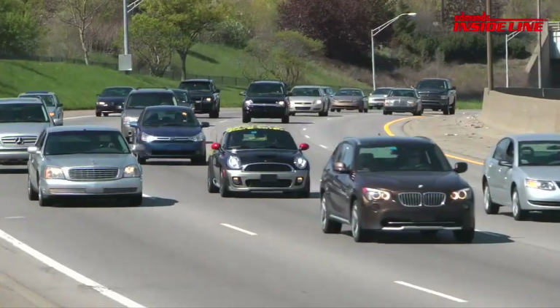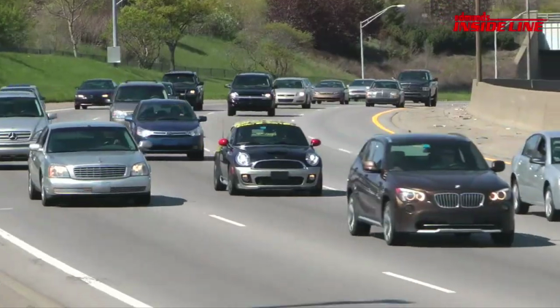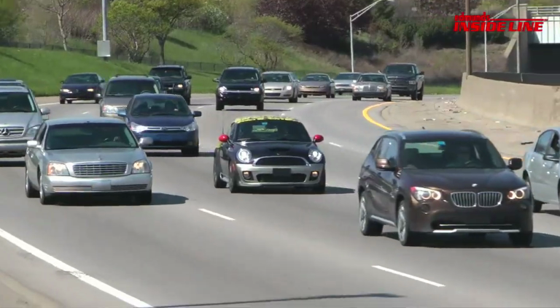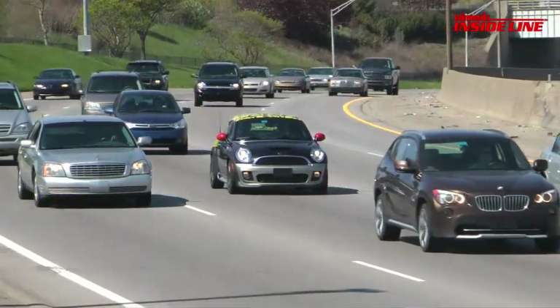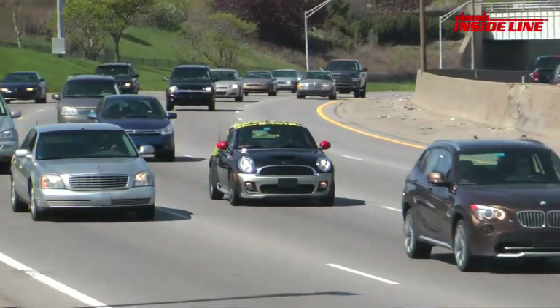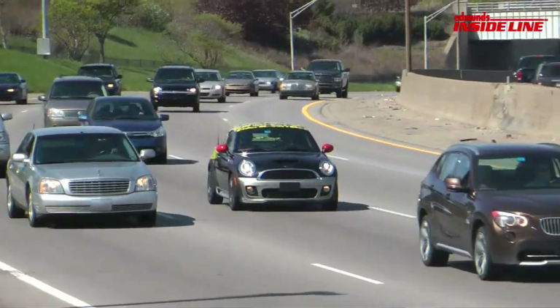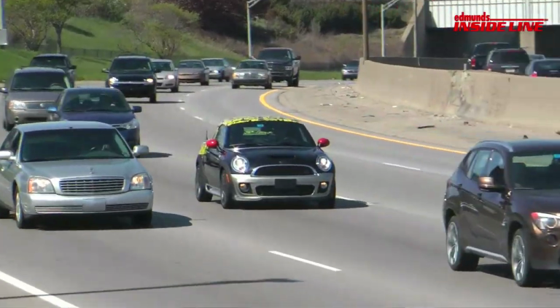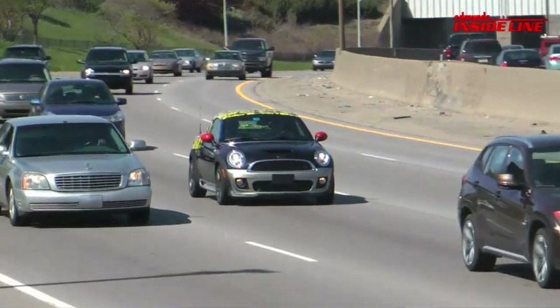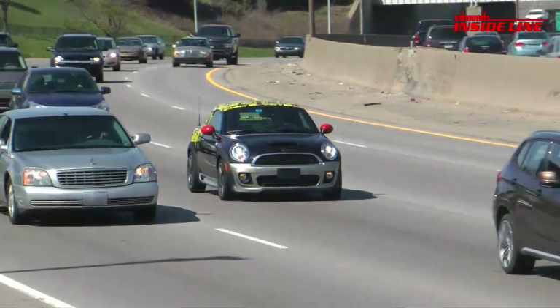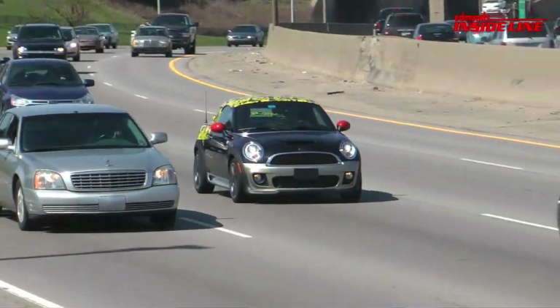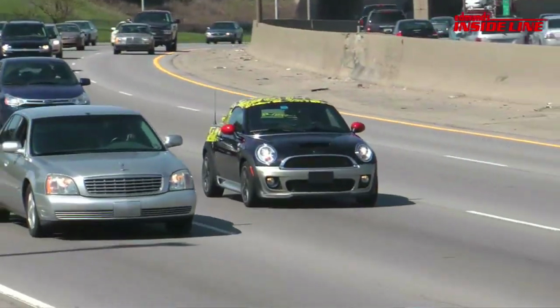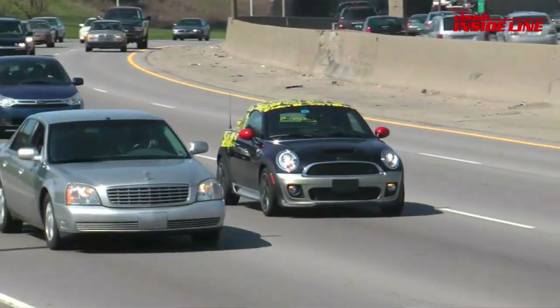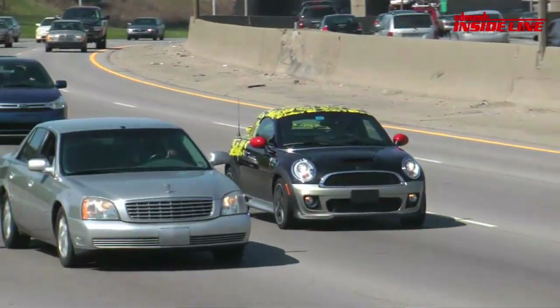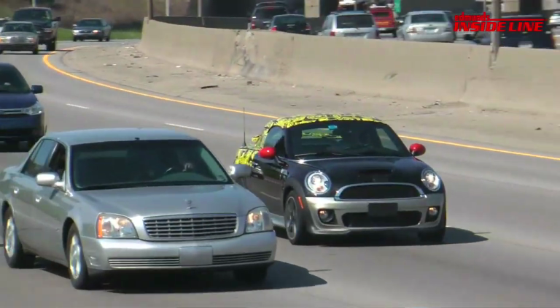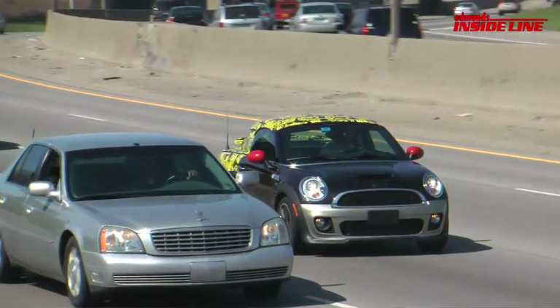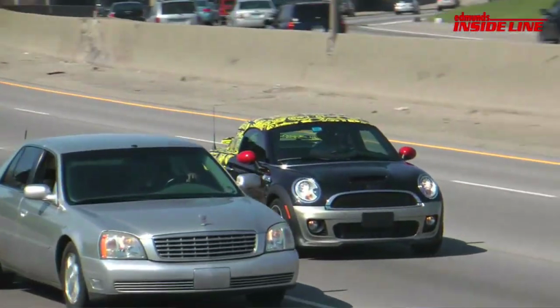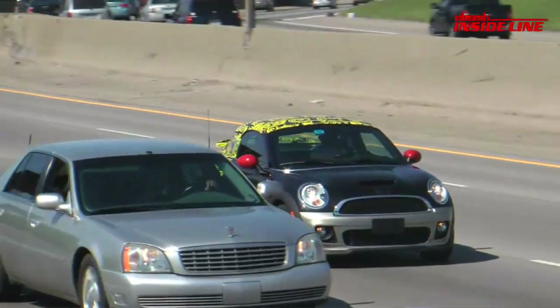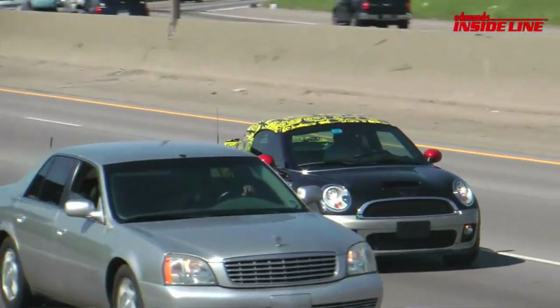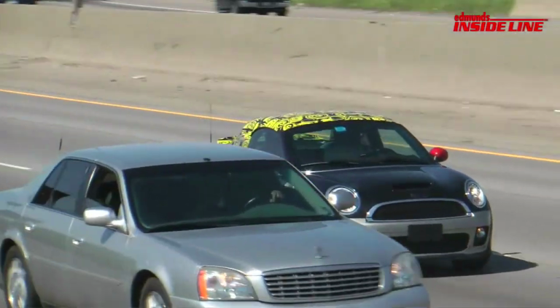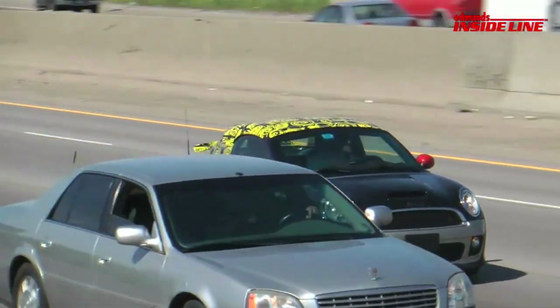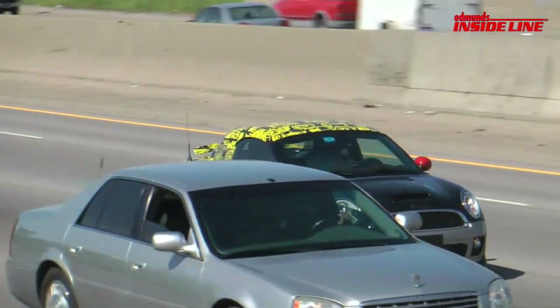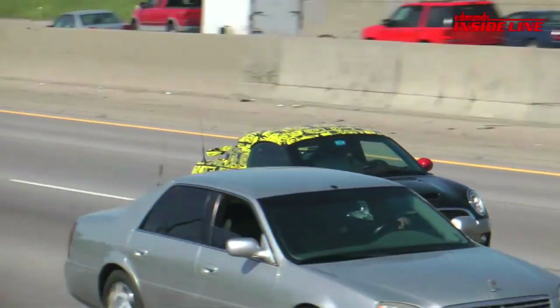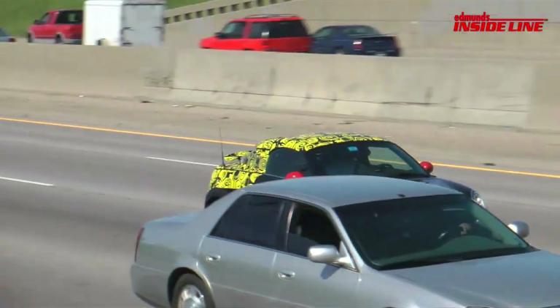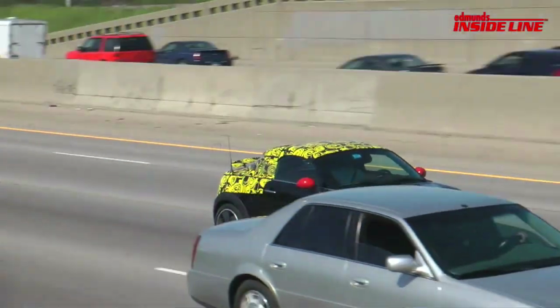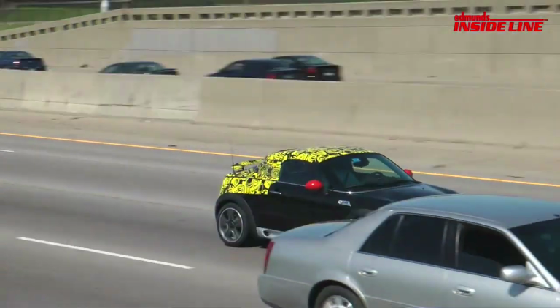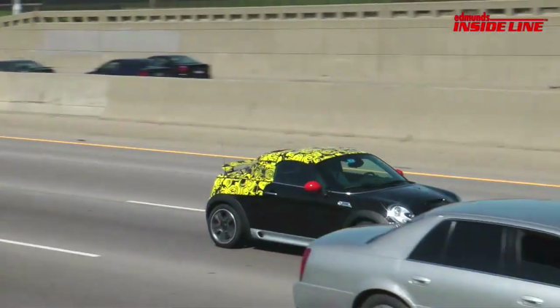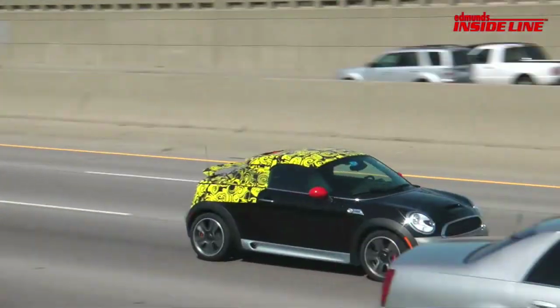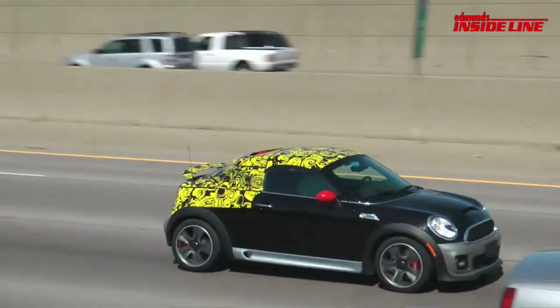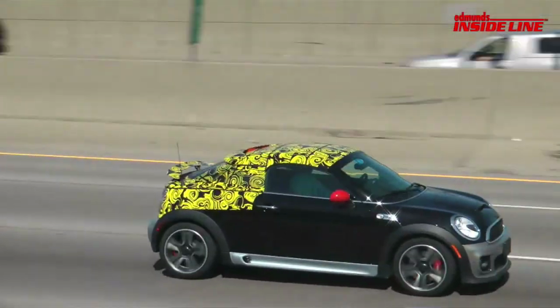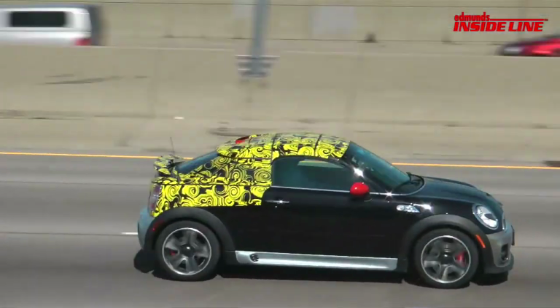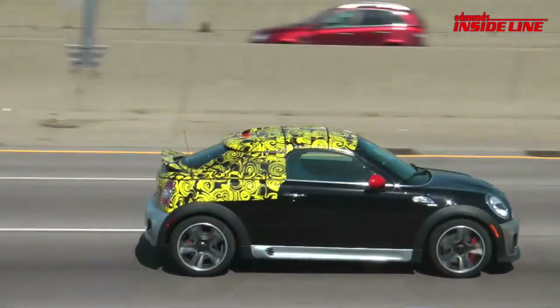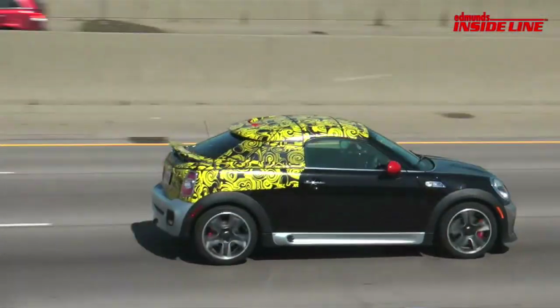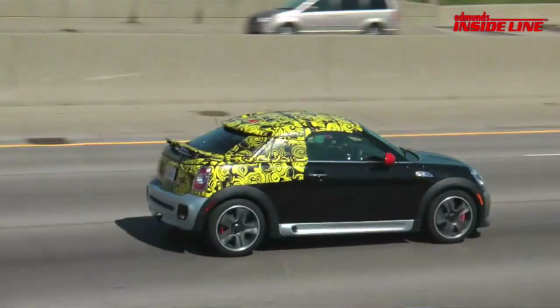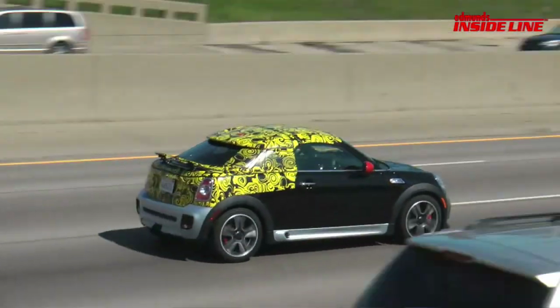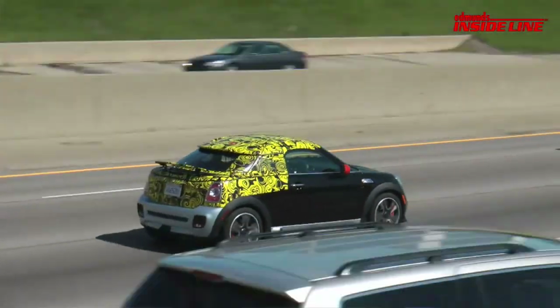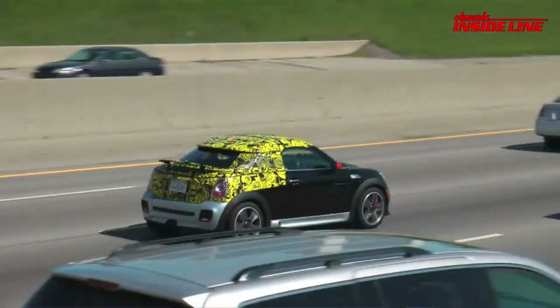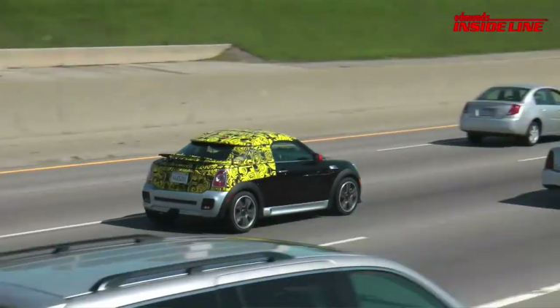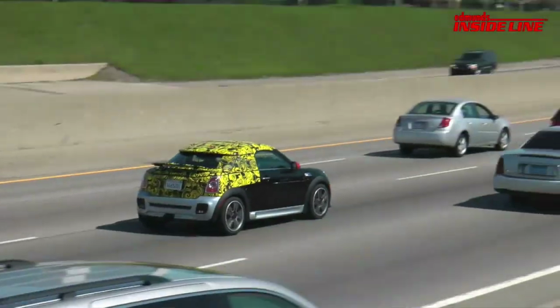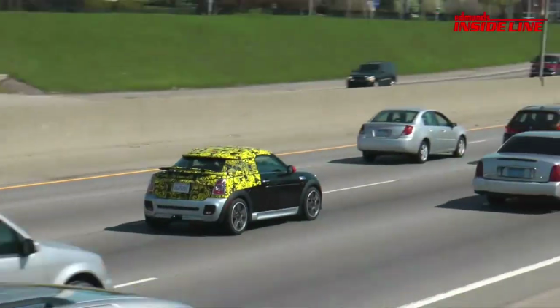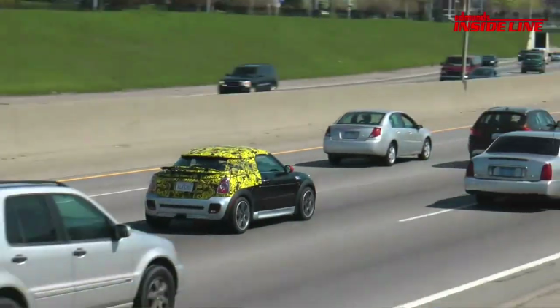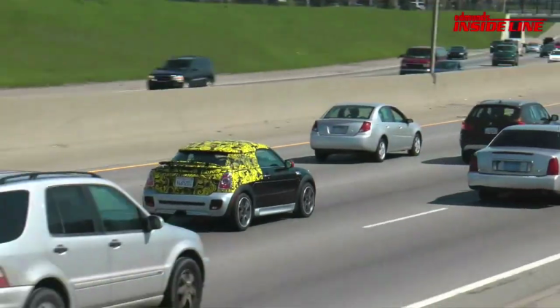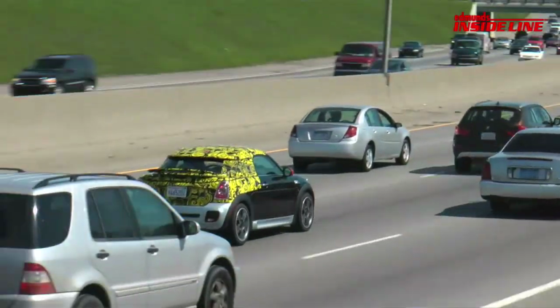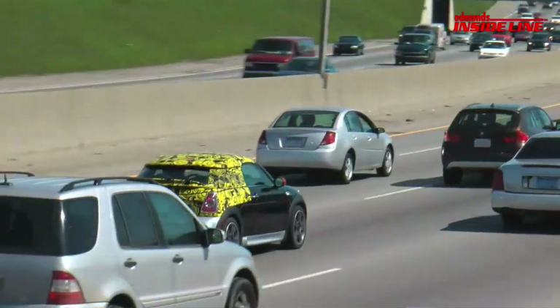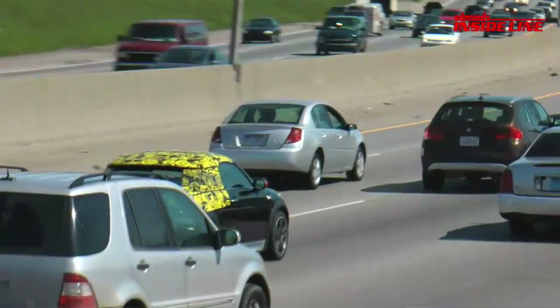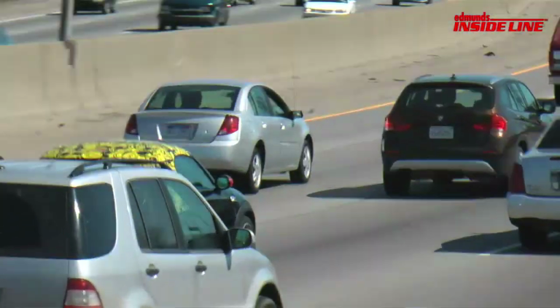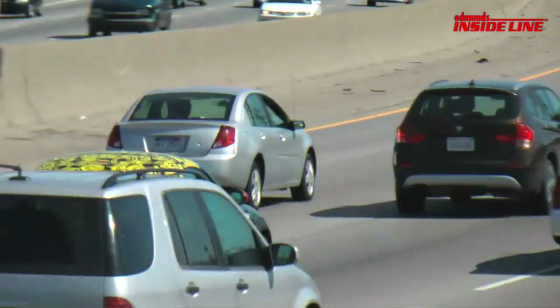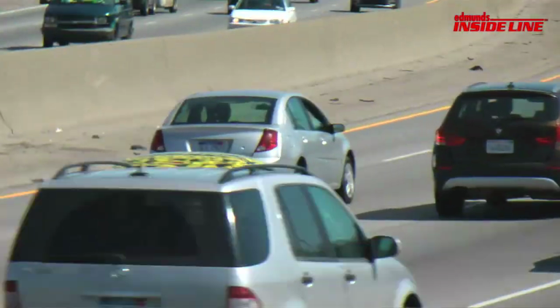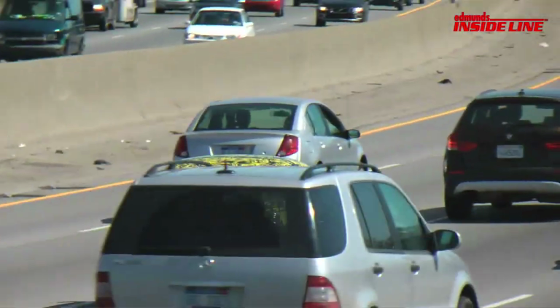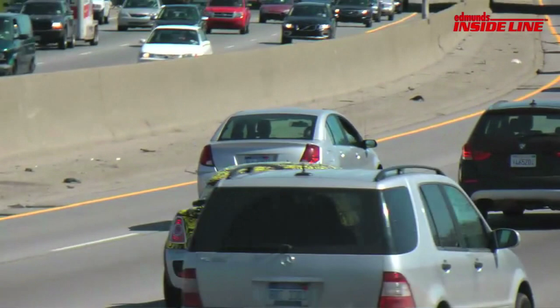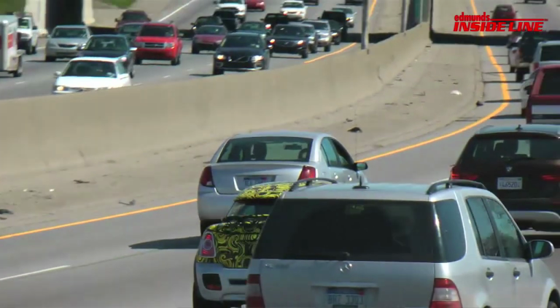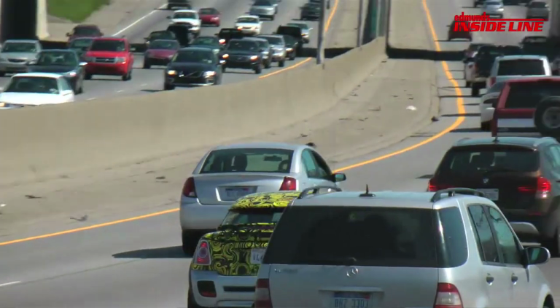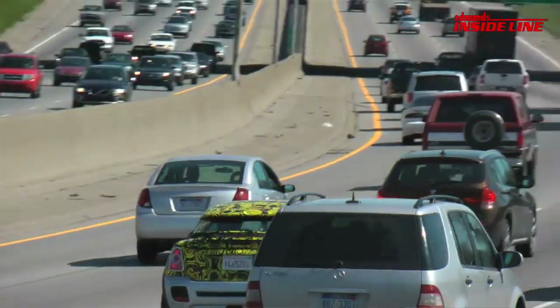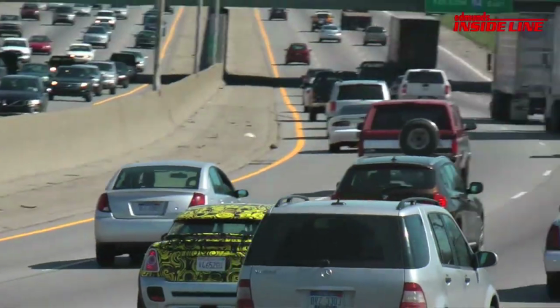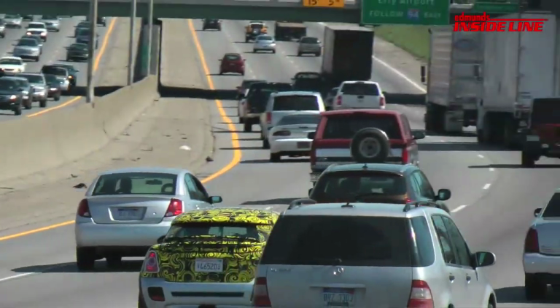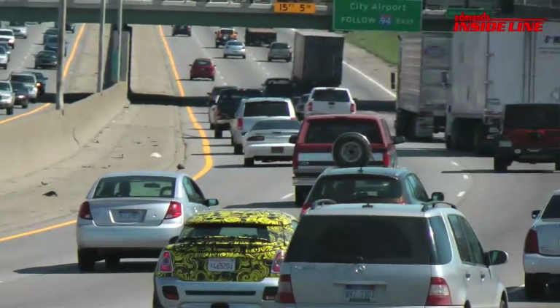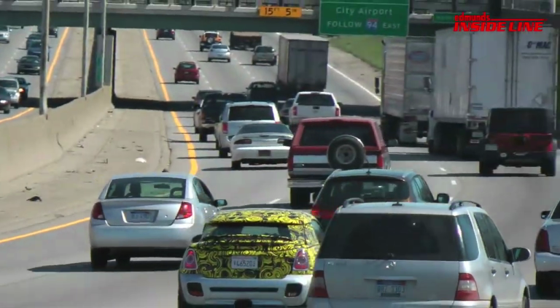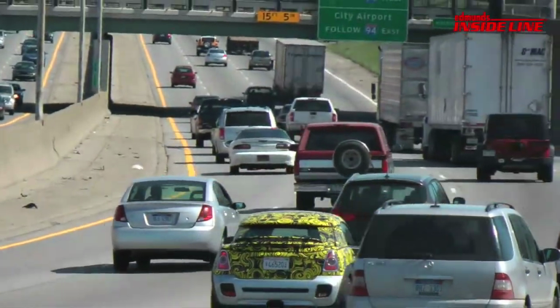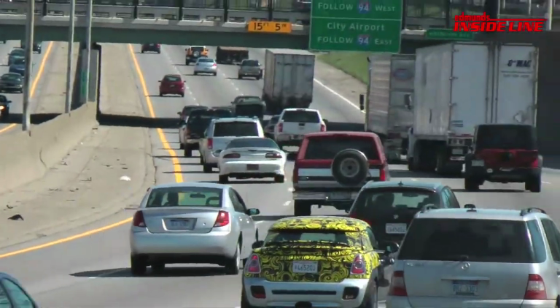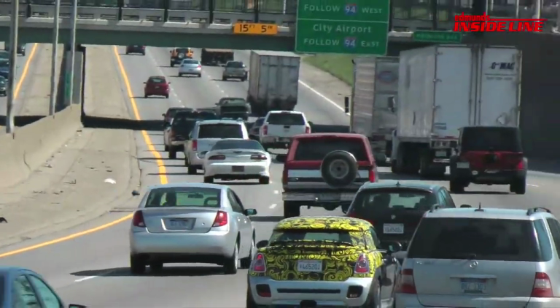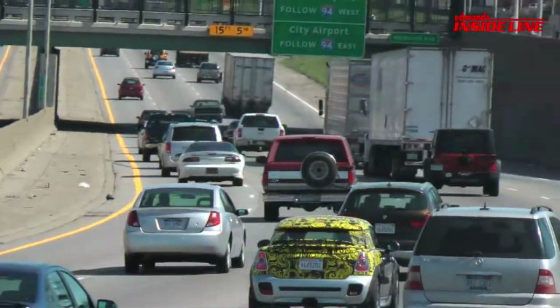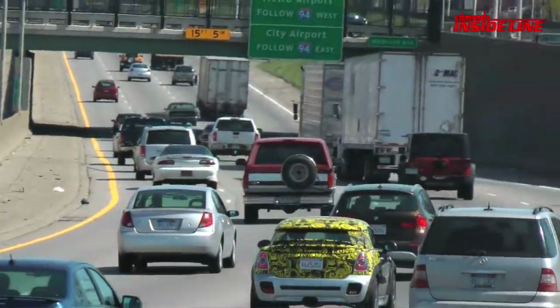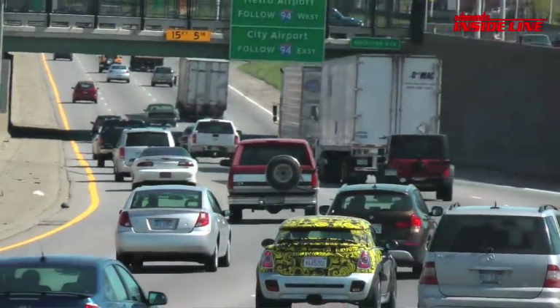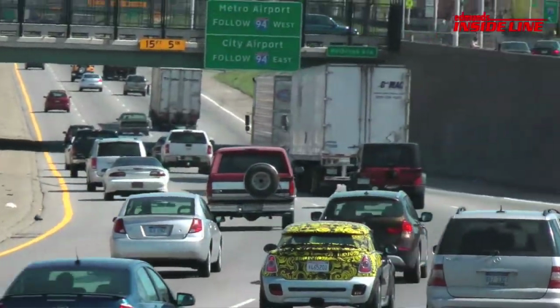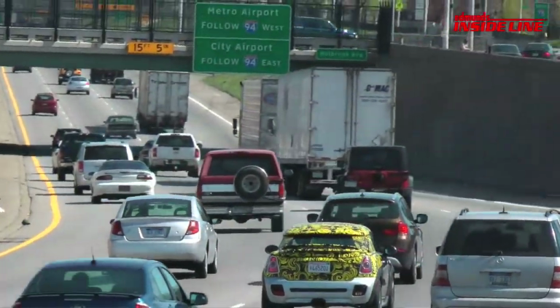With sales slated to begin this fall, expect to see the production version of the Mini Coupe sometime in the summer.